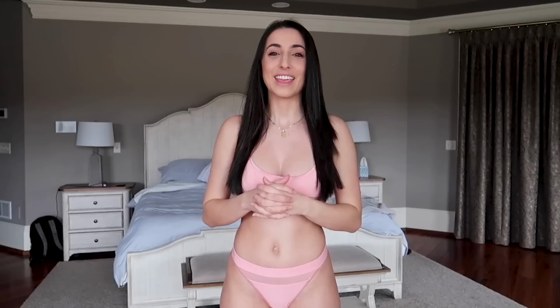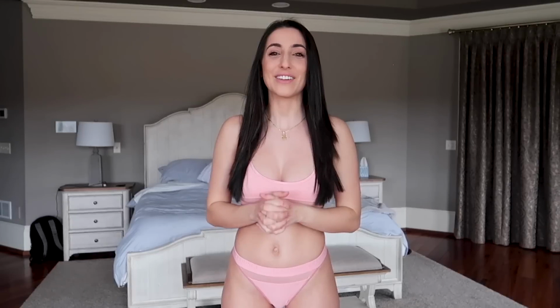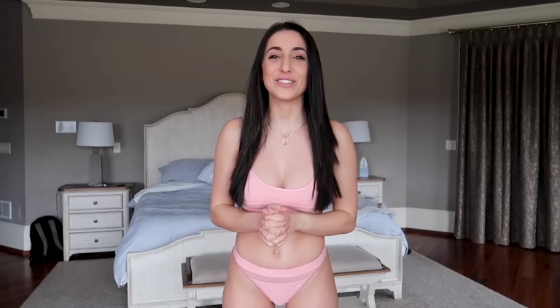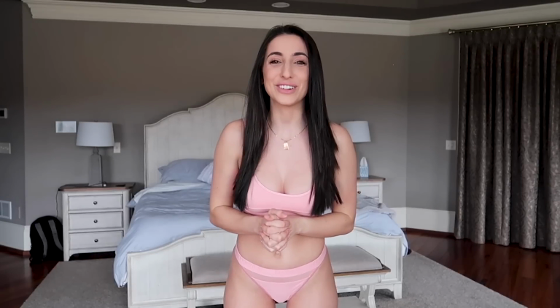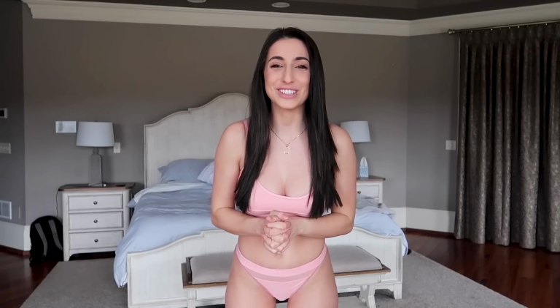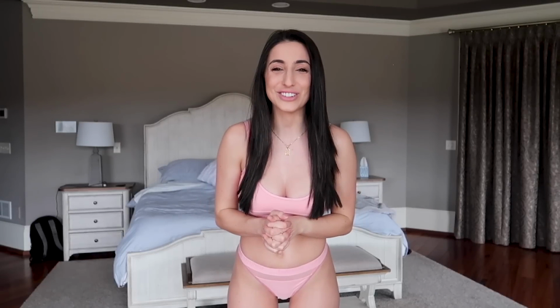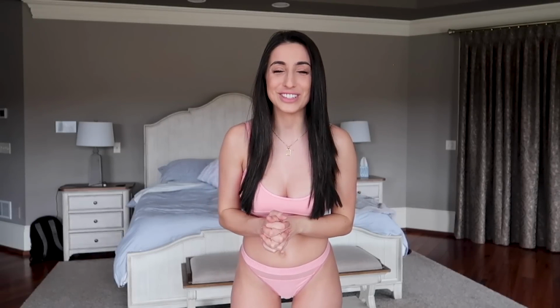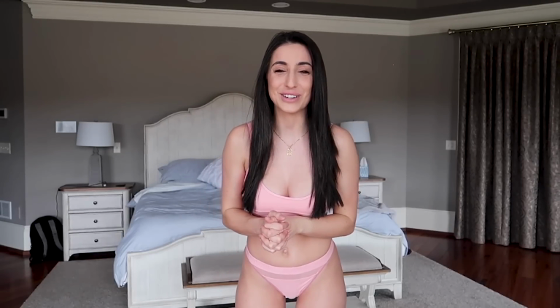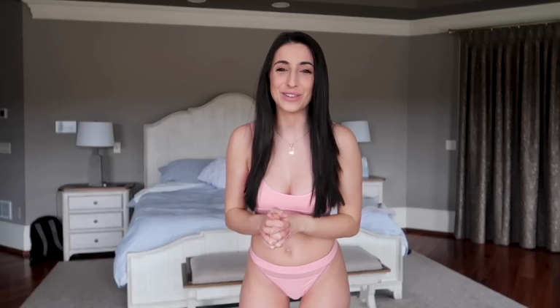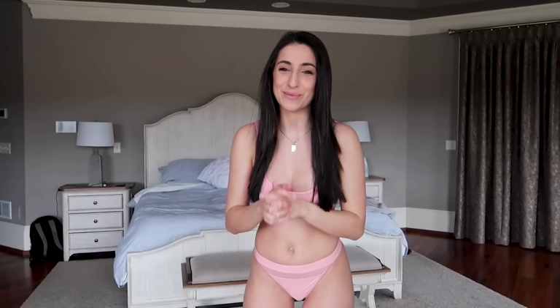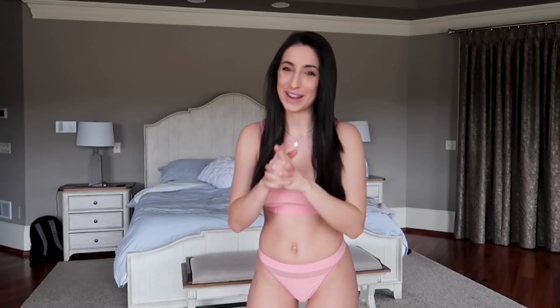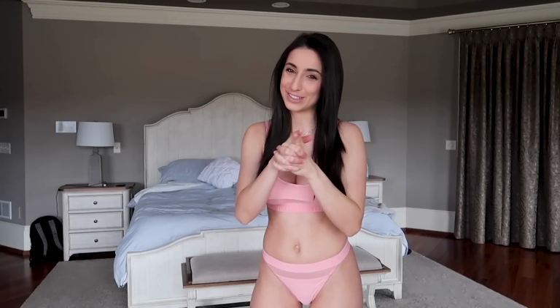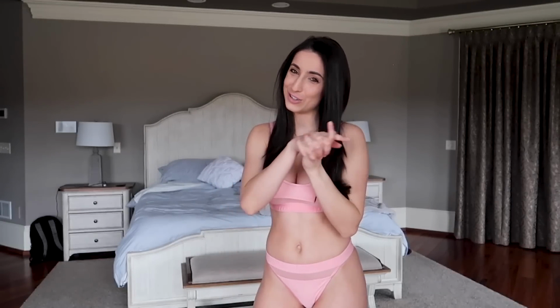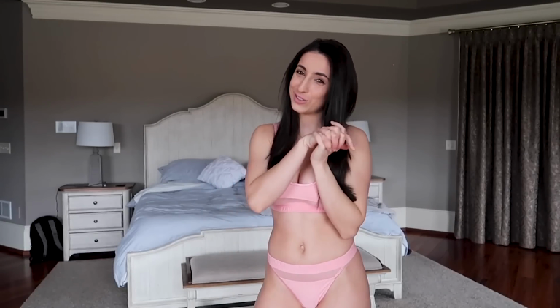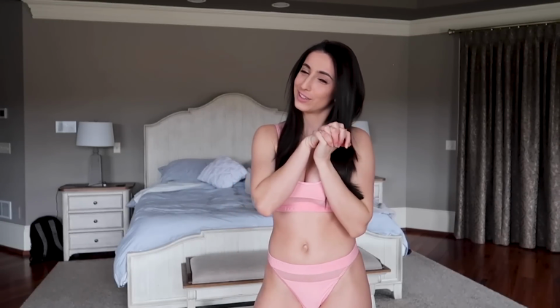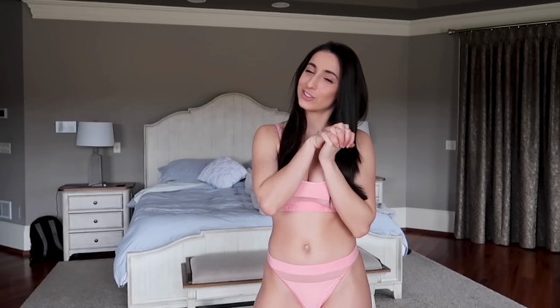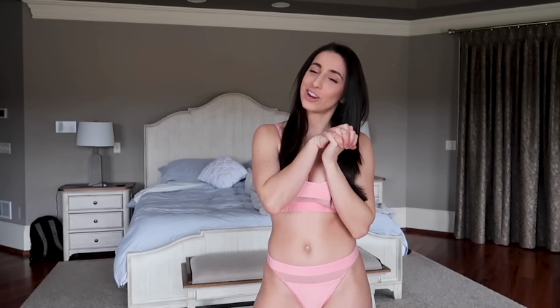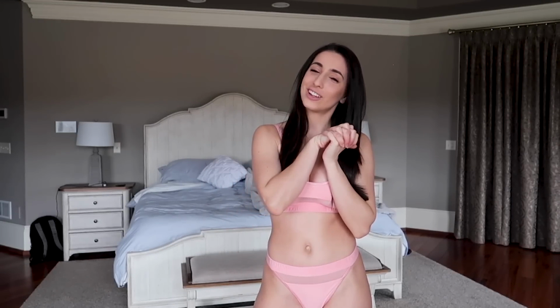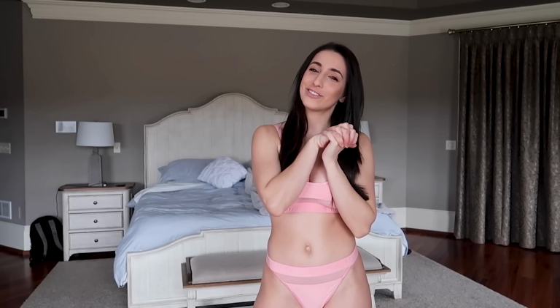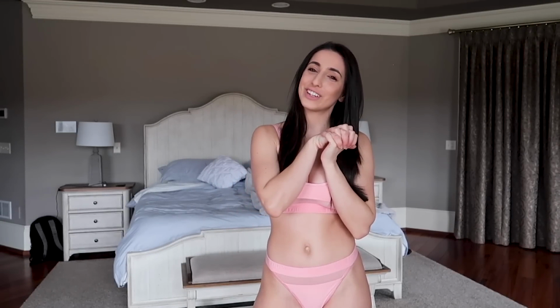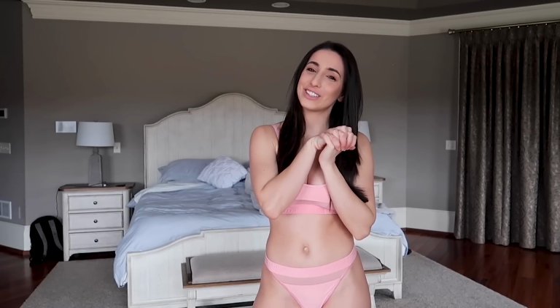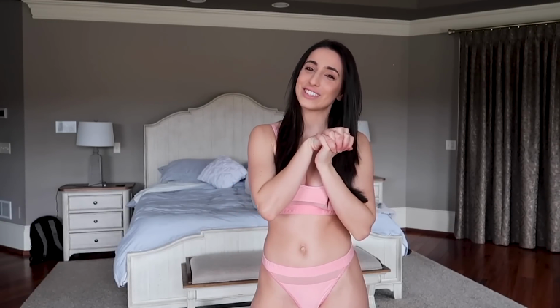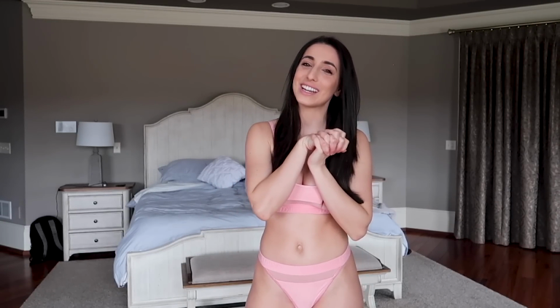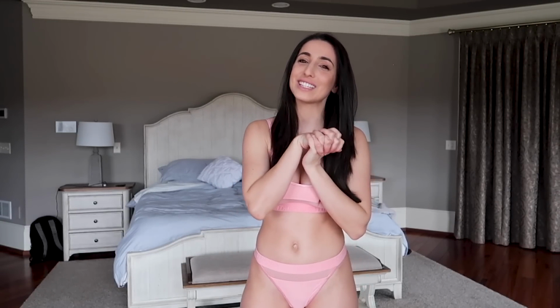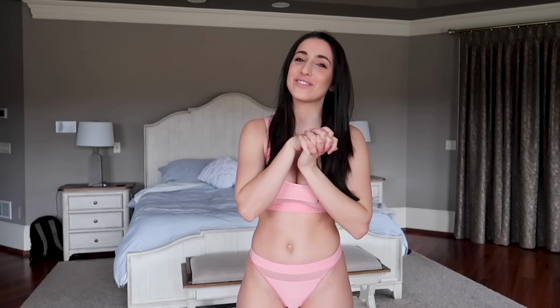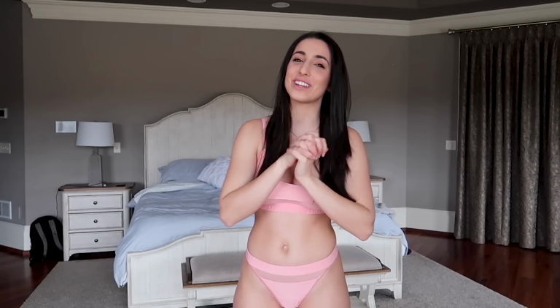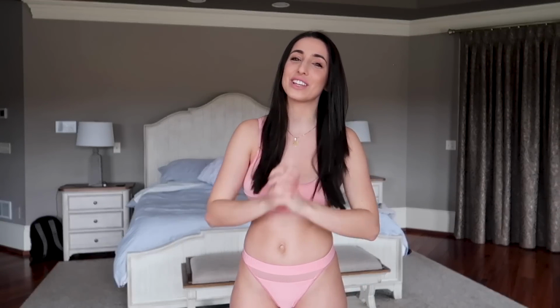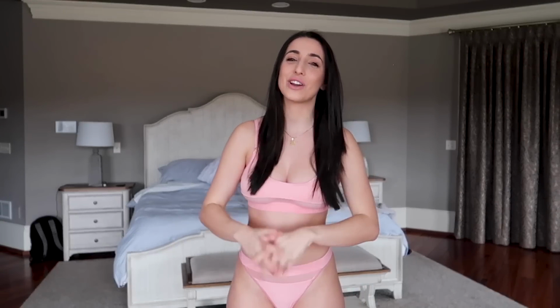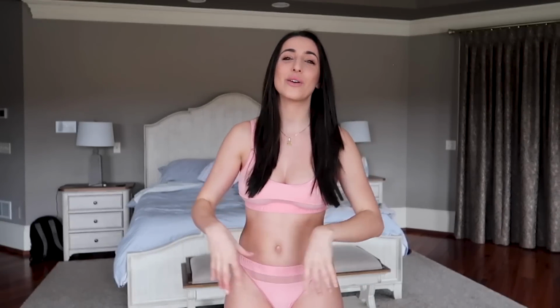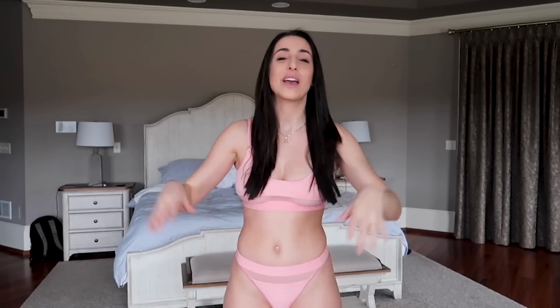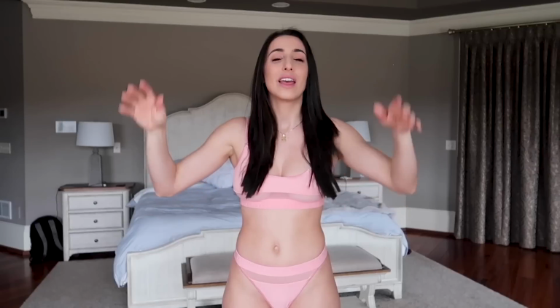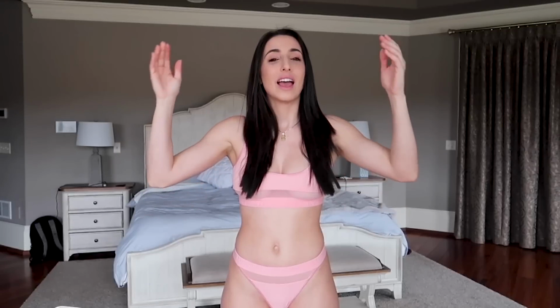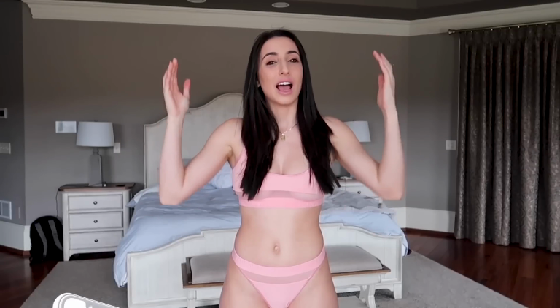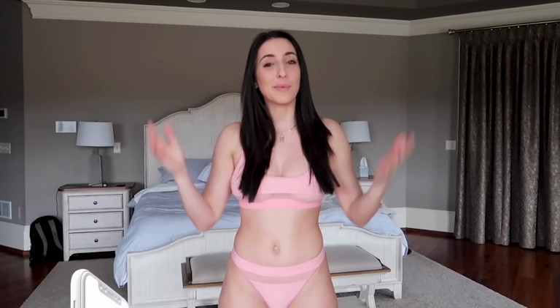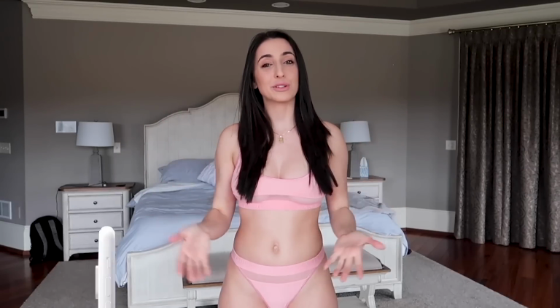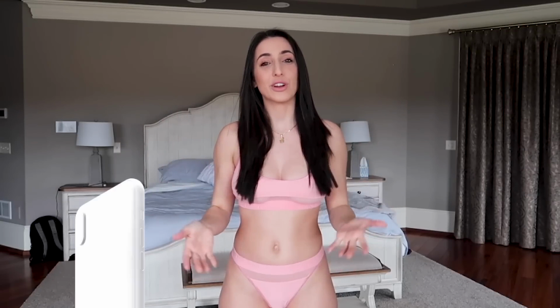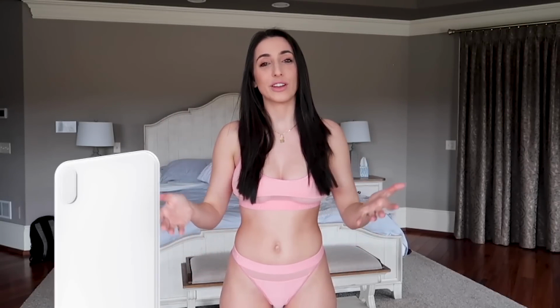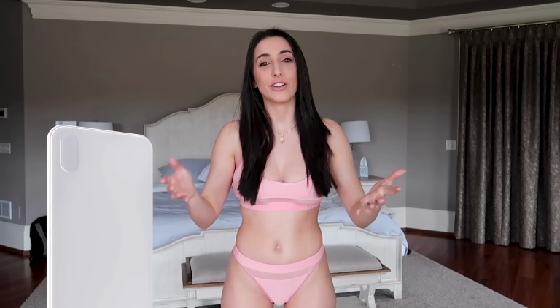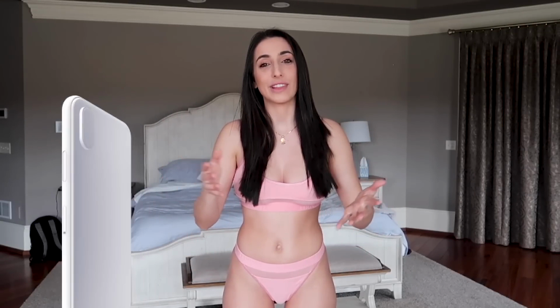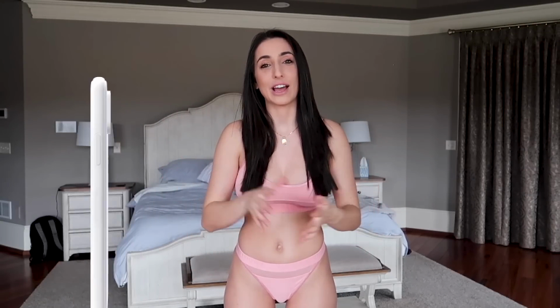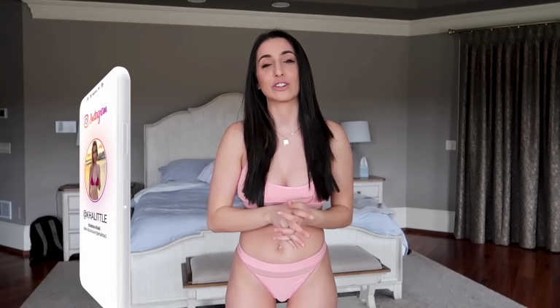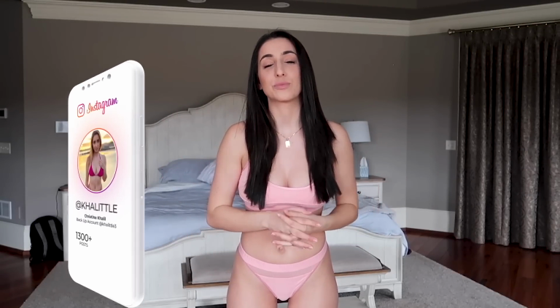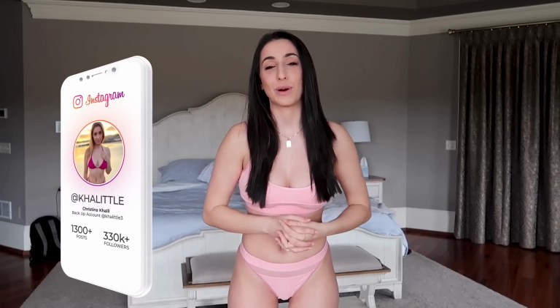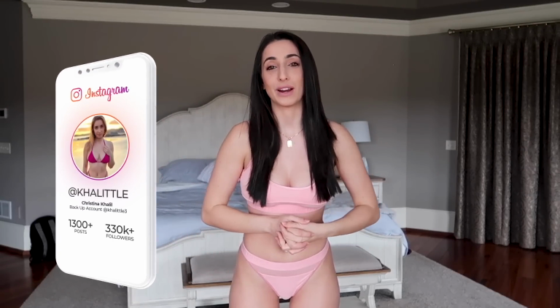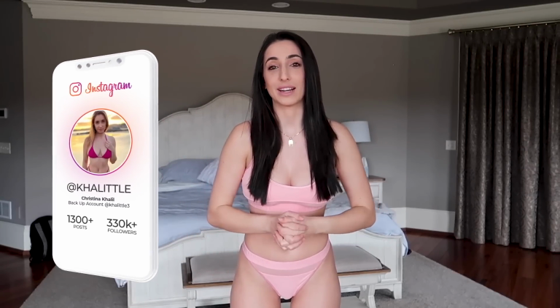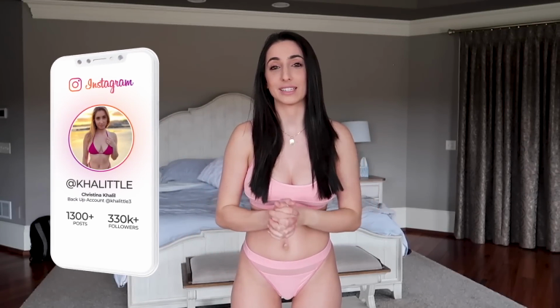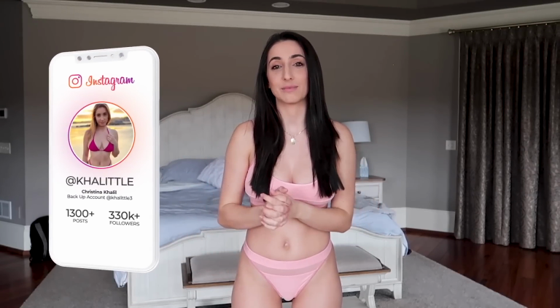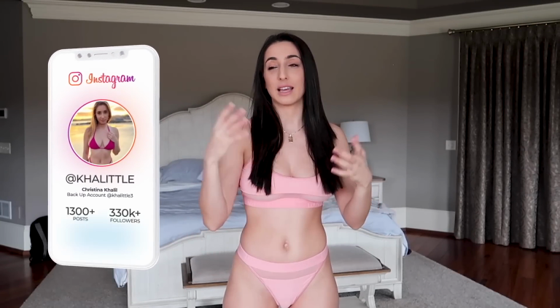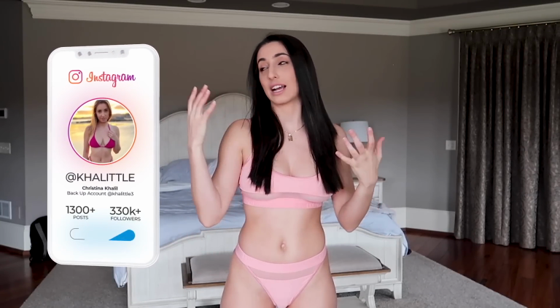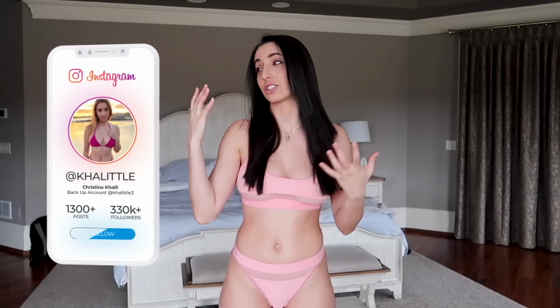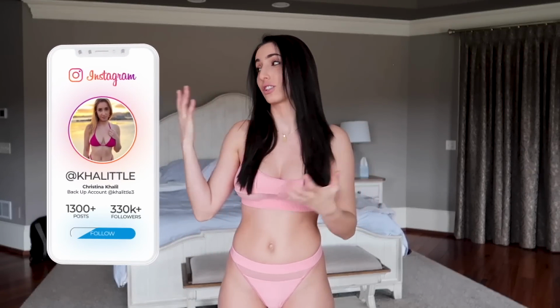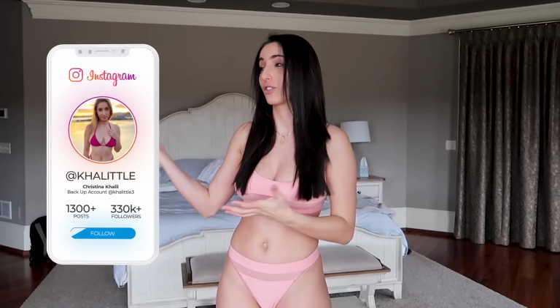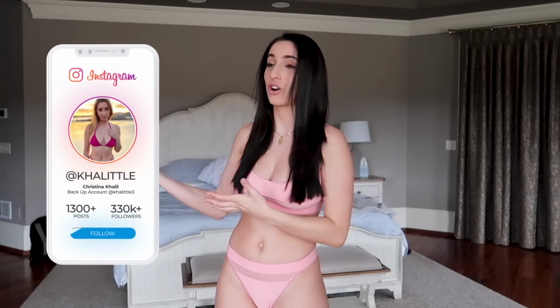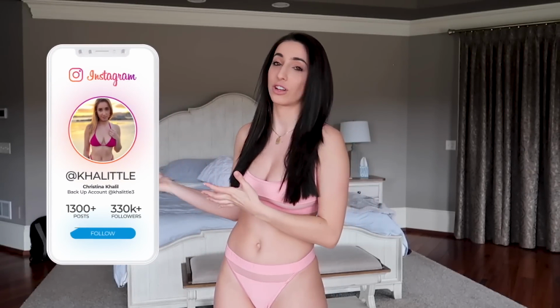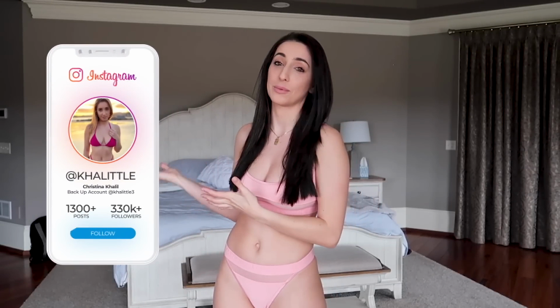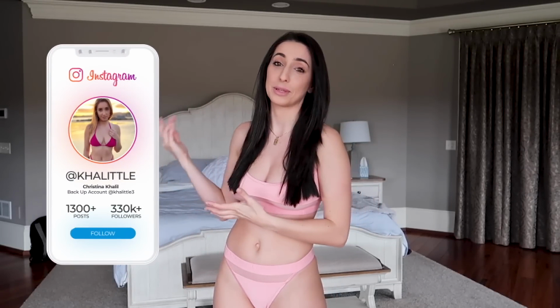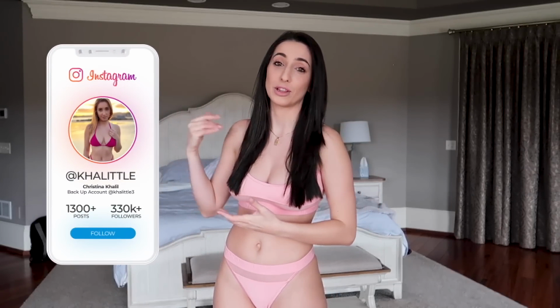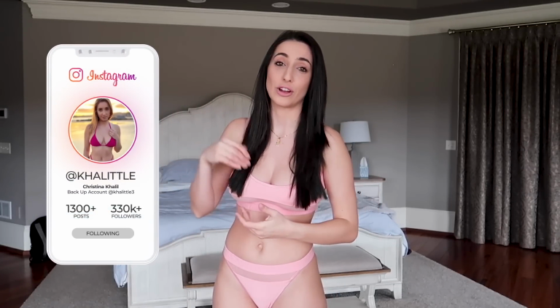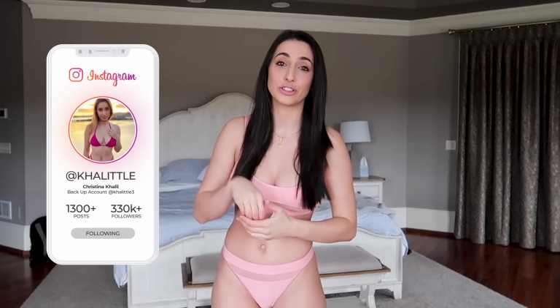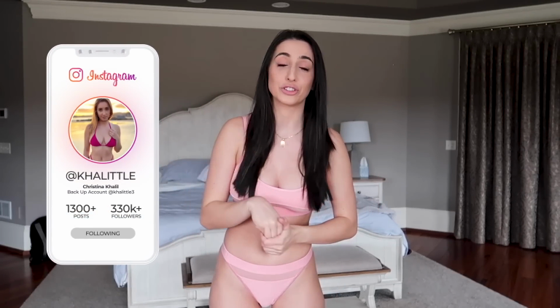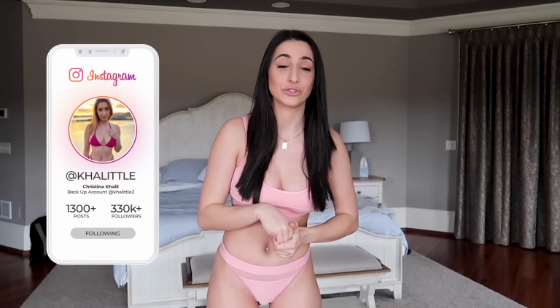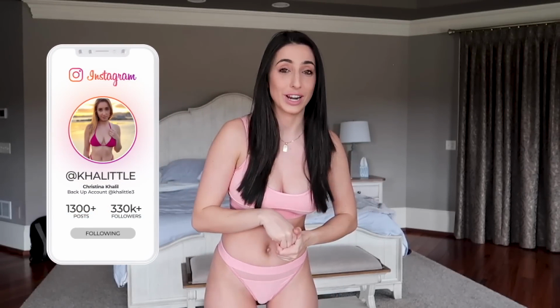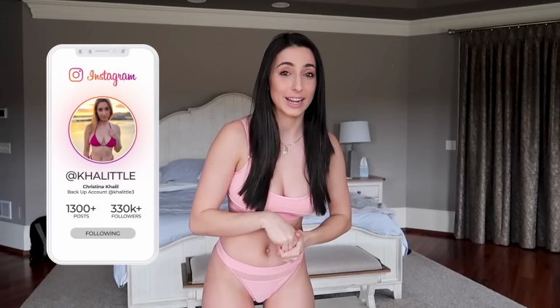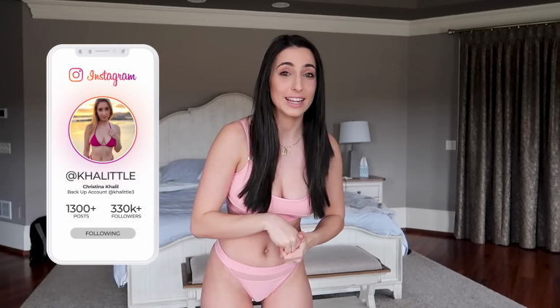Hey everyone, it's Kristina. Welcome back to another try-on video. Today's video I'll be trying on lounge products — actually, they're all gonna be lingerie.